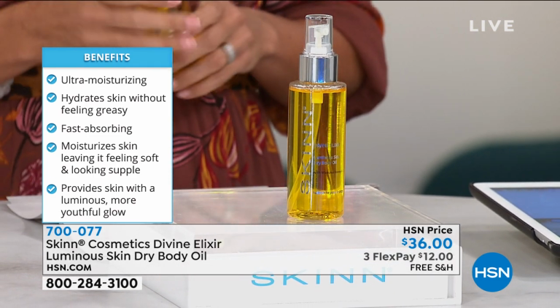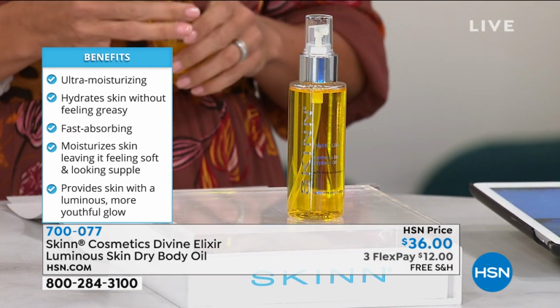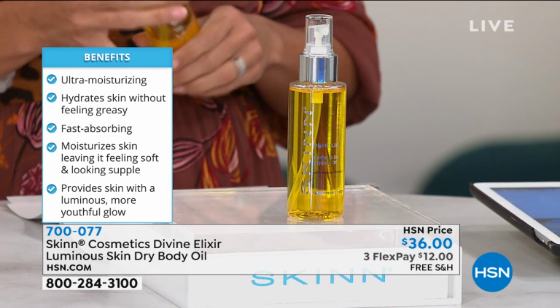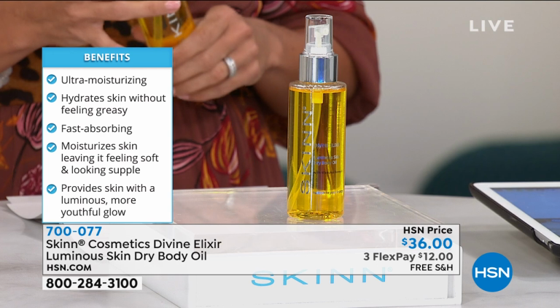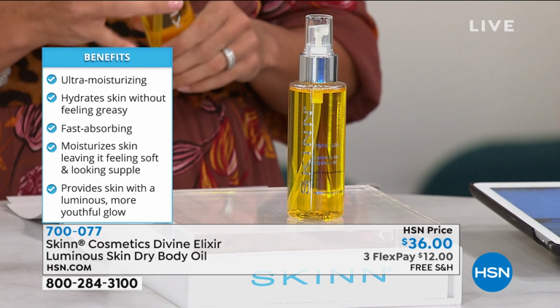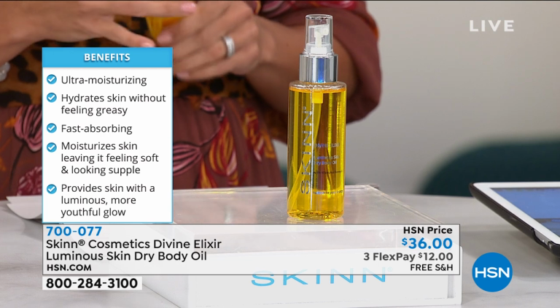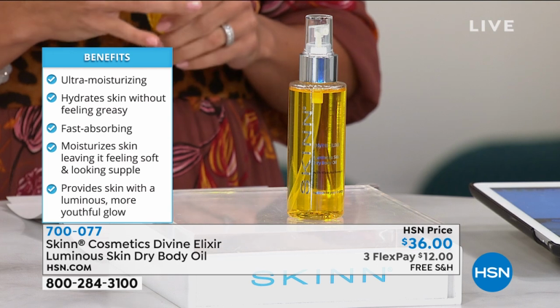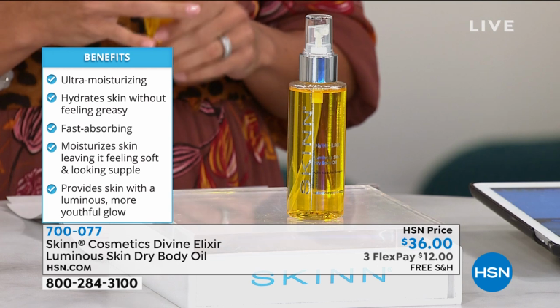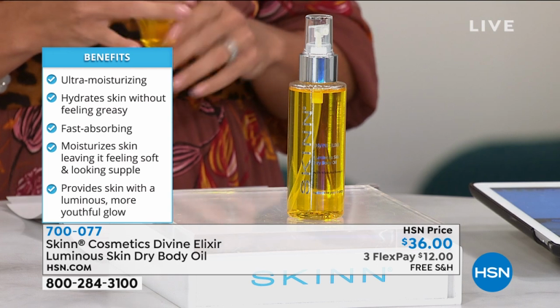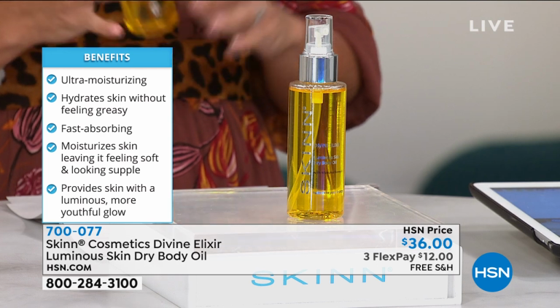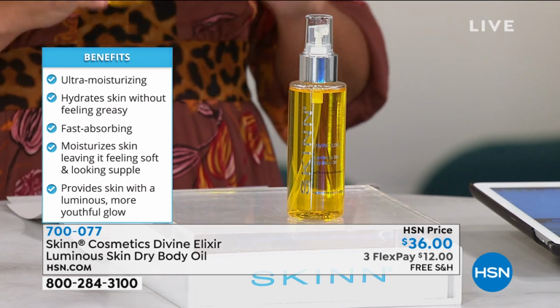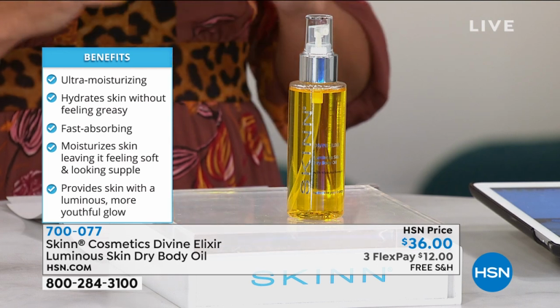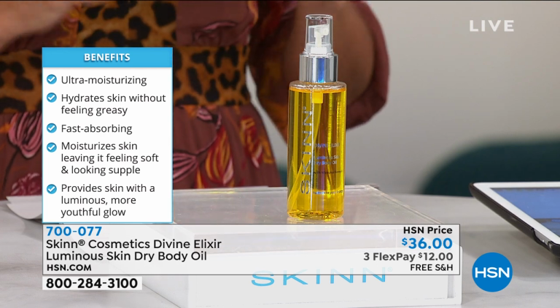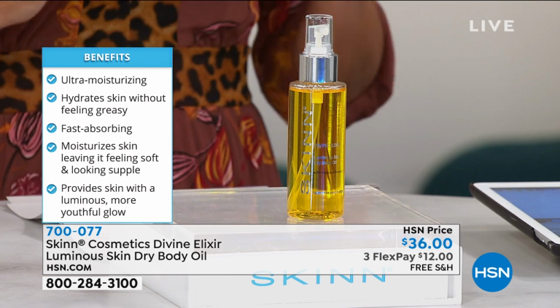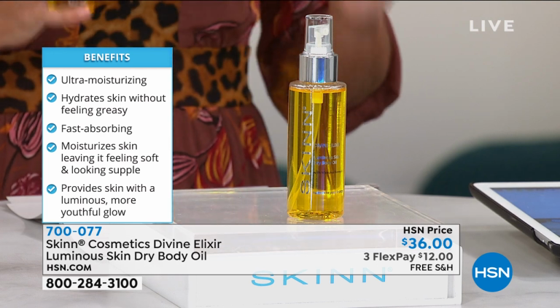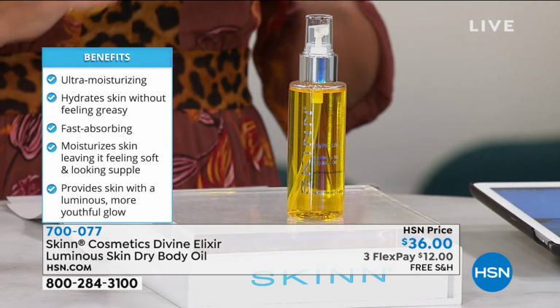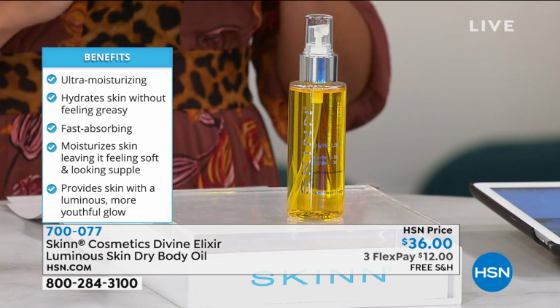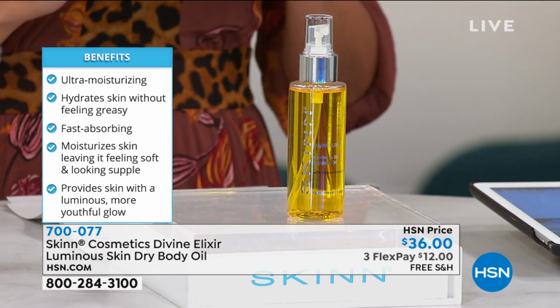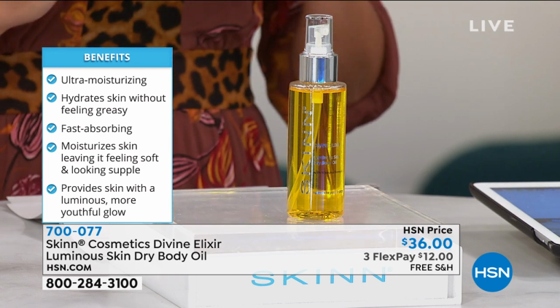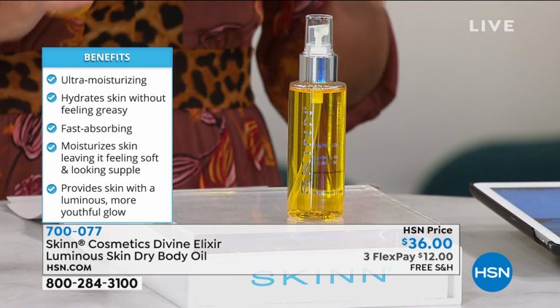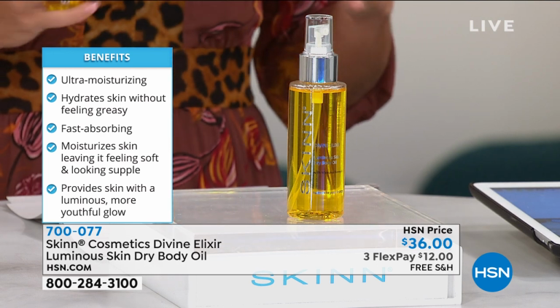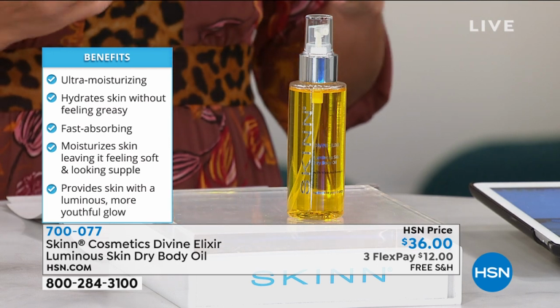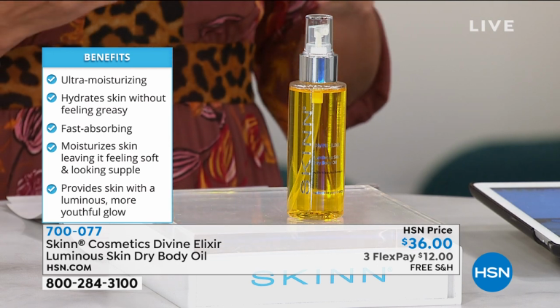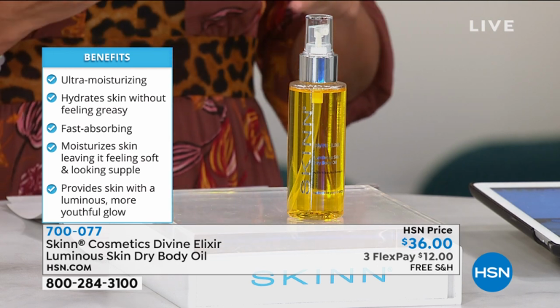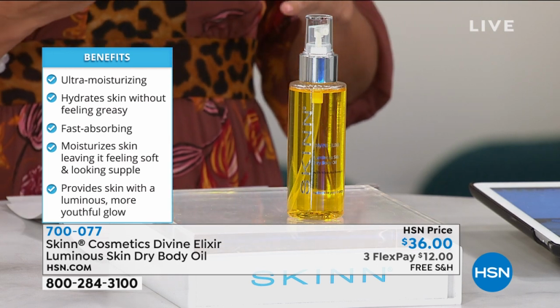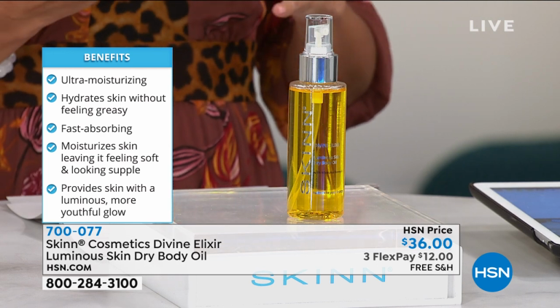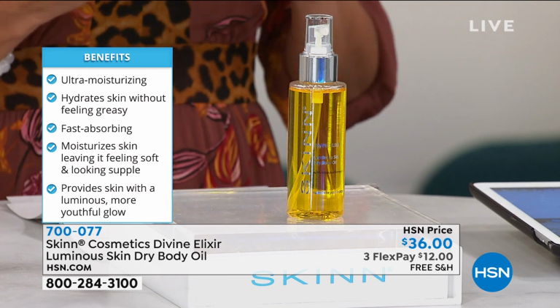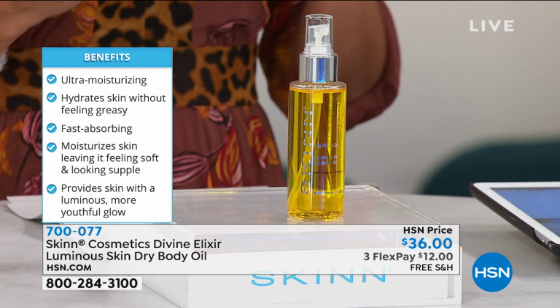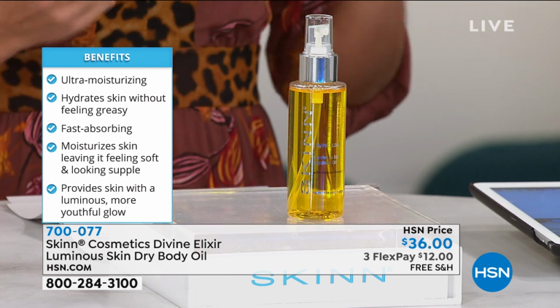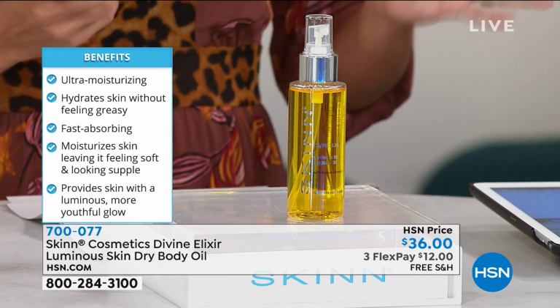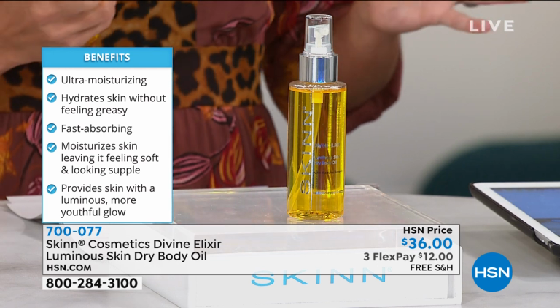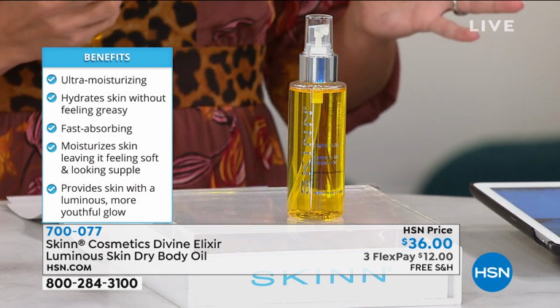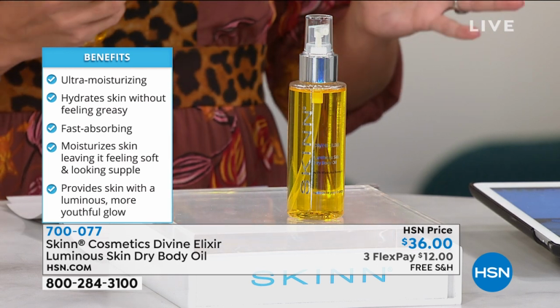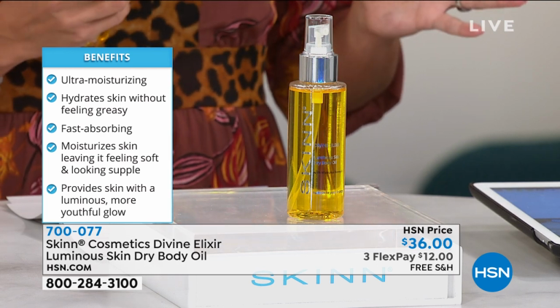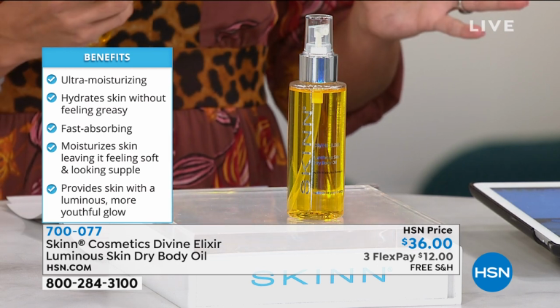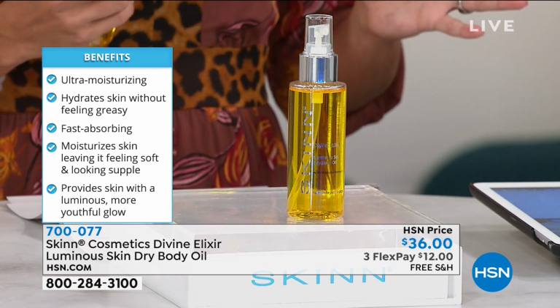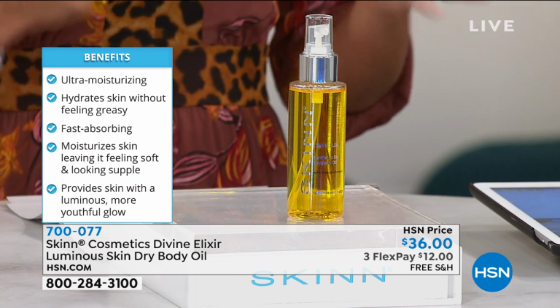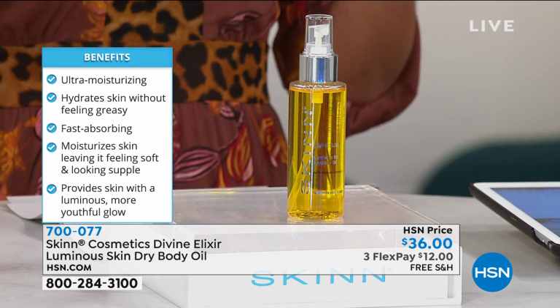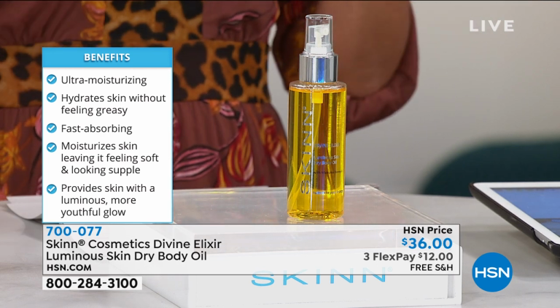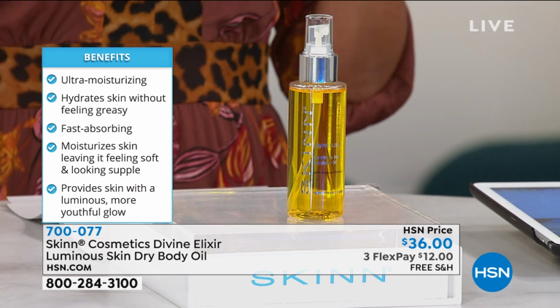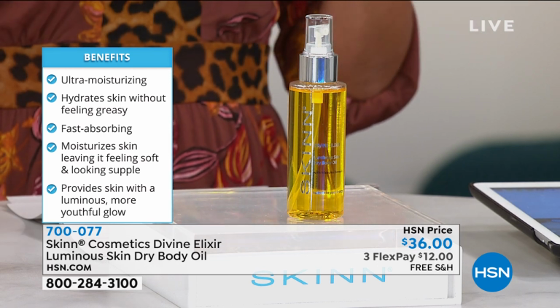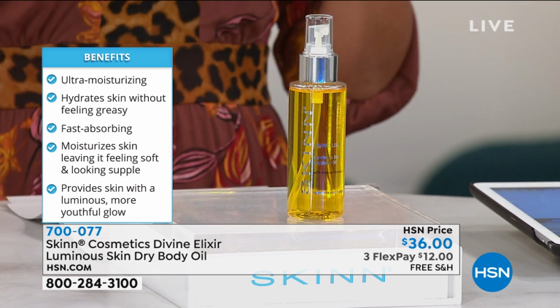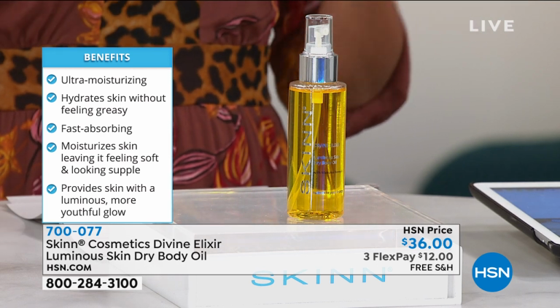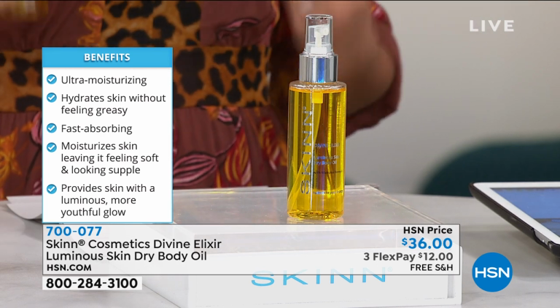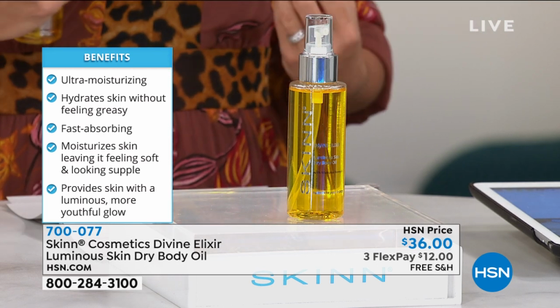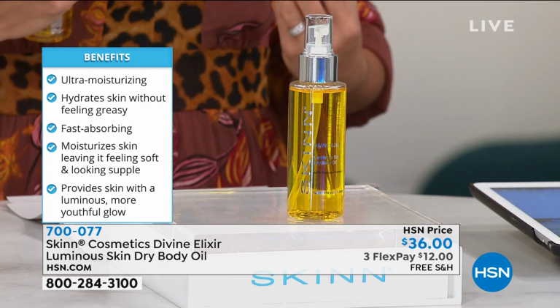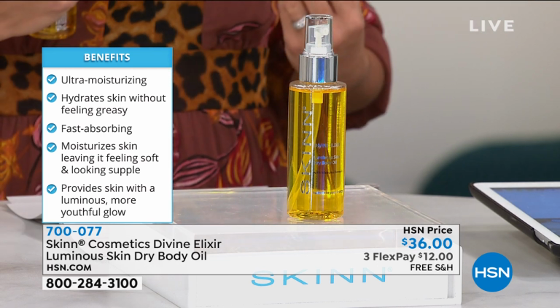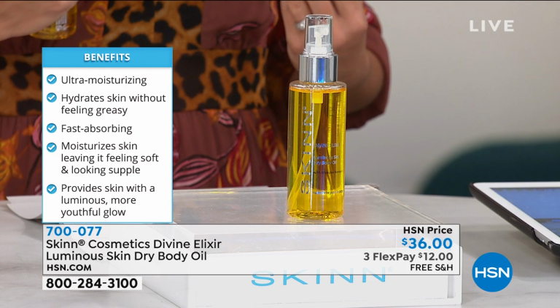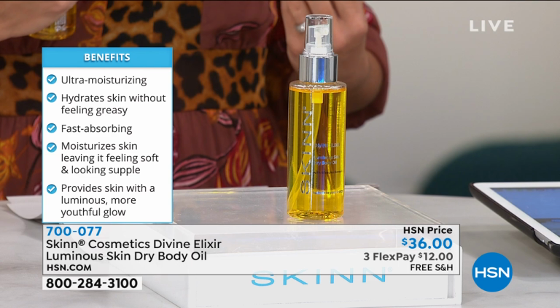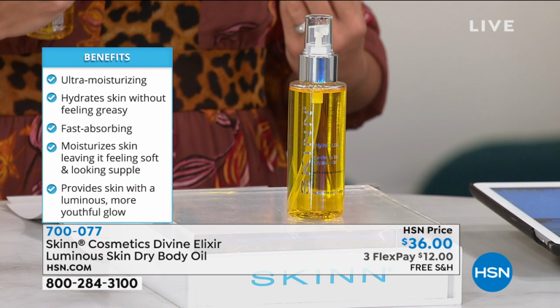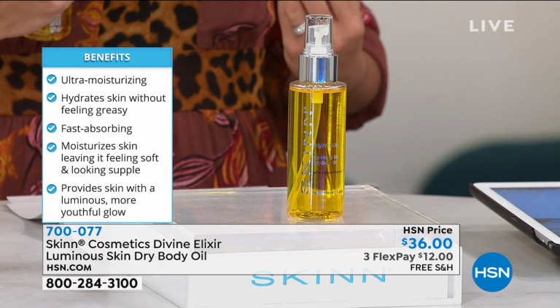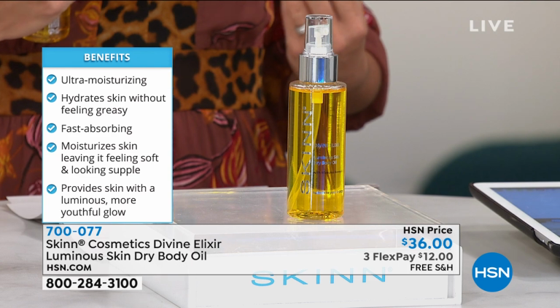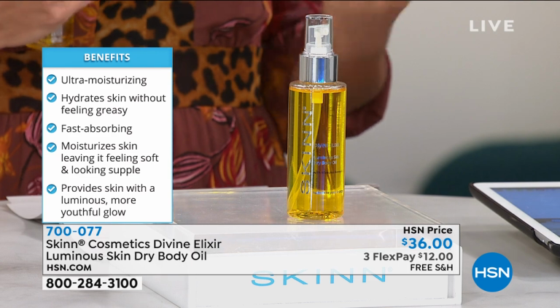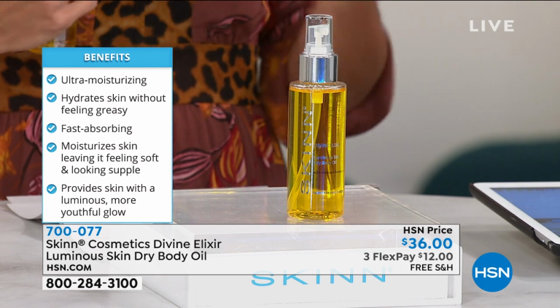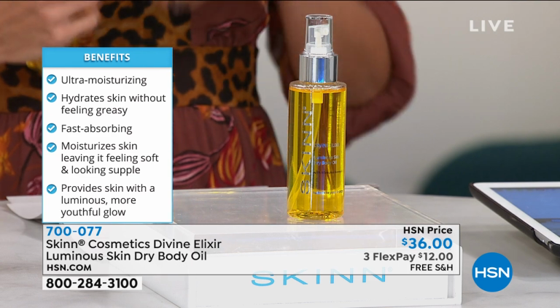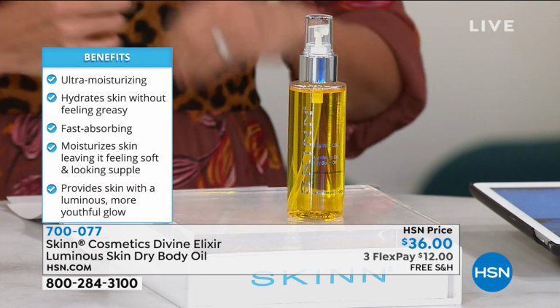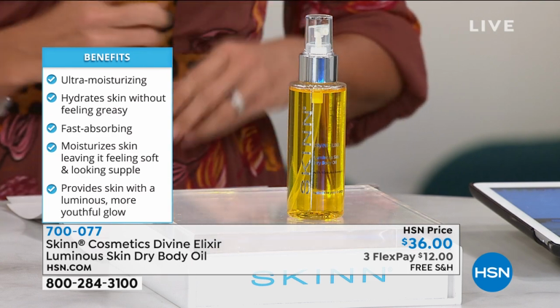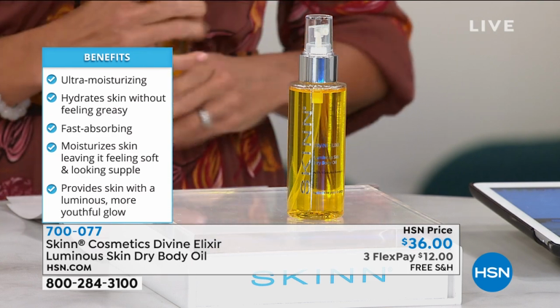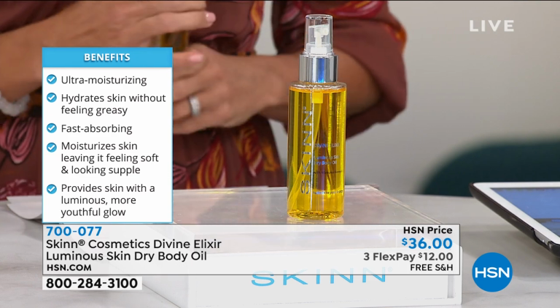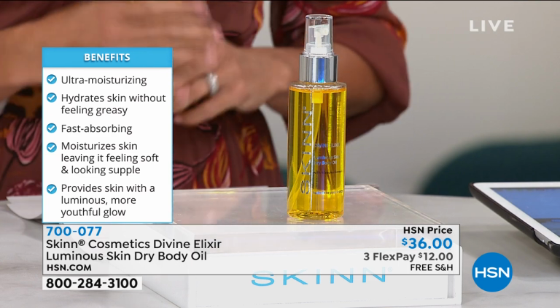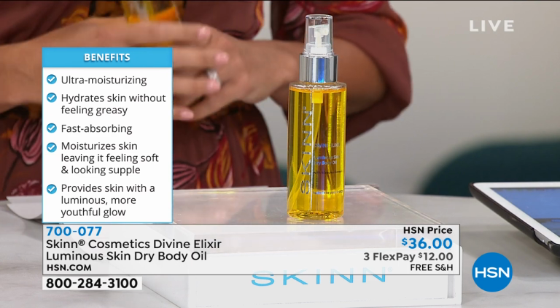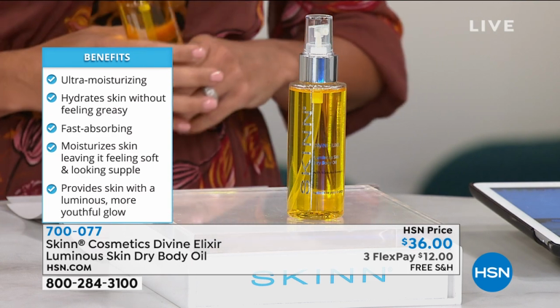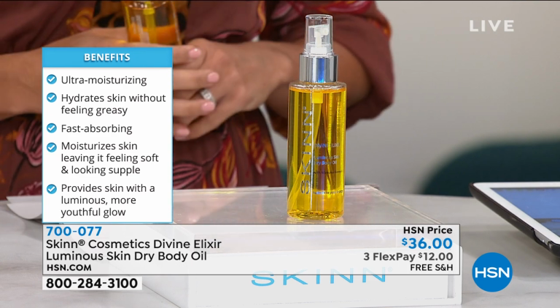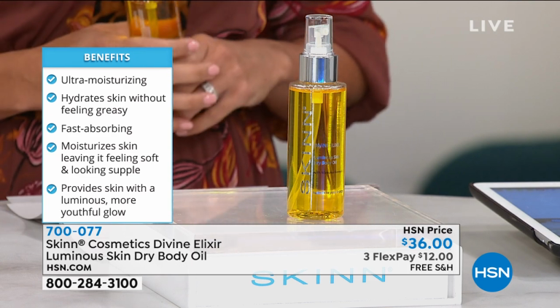If you want to pick this one up, we have it available today for $36. We've got three flexible payments for you — $12 to get it home with free shipping and handling. The whole Divine Elixir line is truly magical, and I can't just tell you about the ingredients — we need to get Dimitri in here.